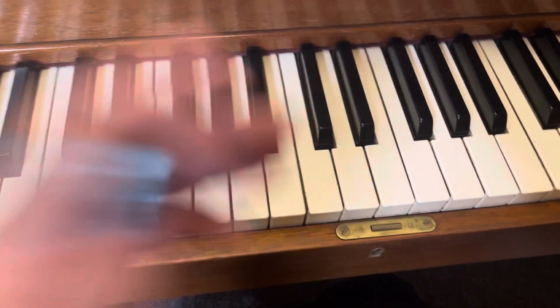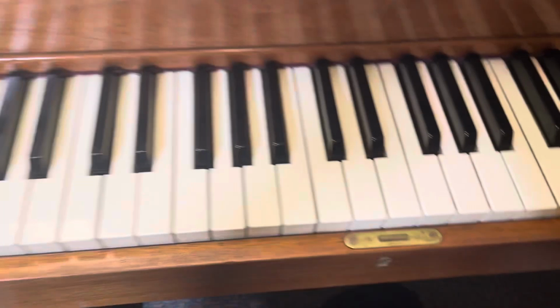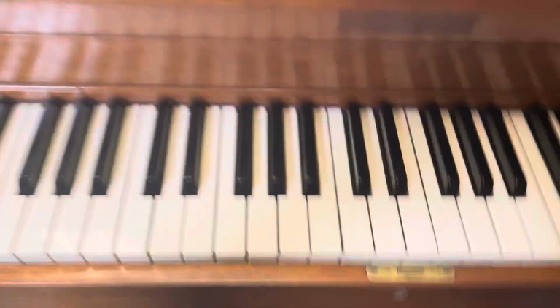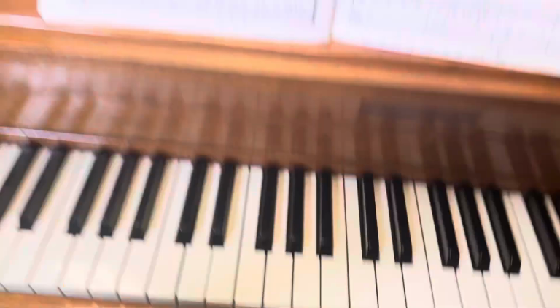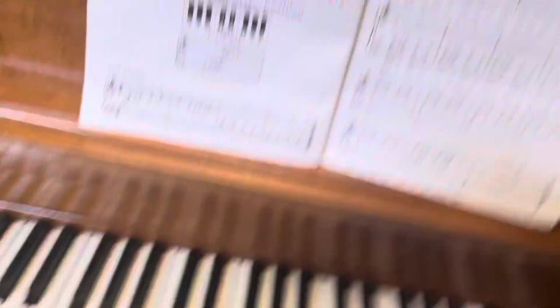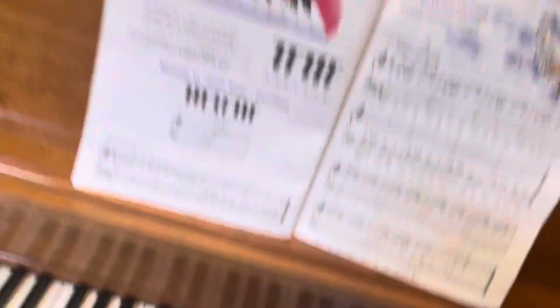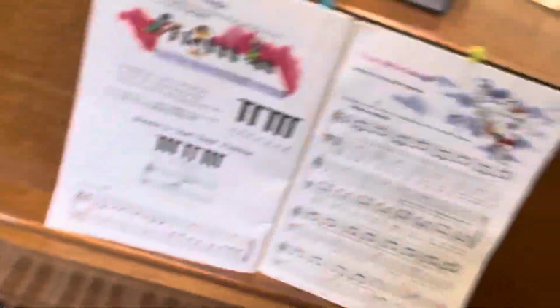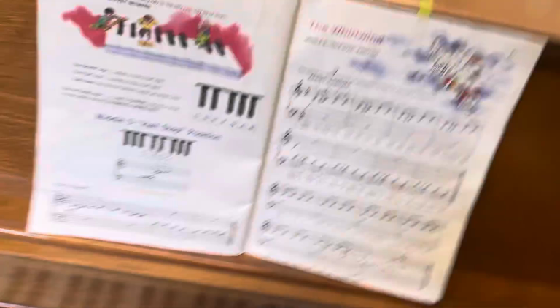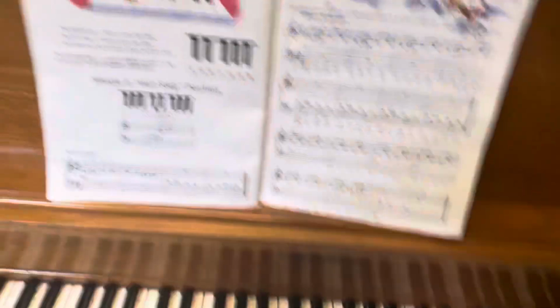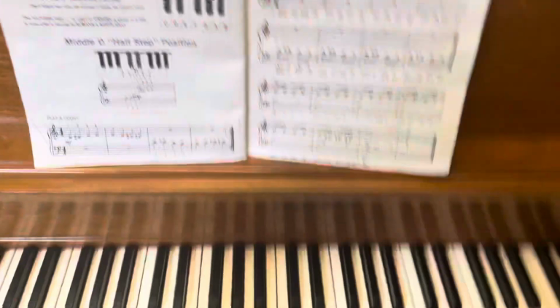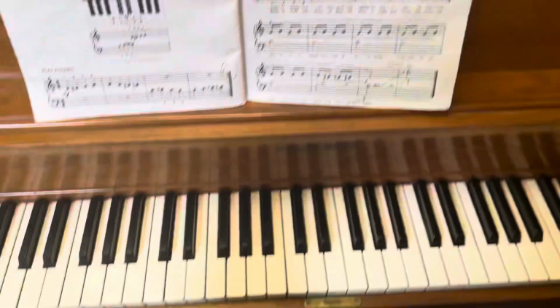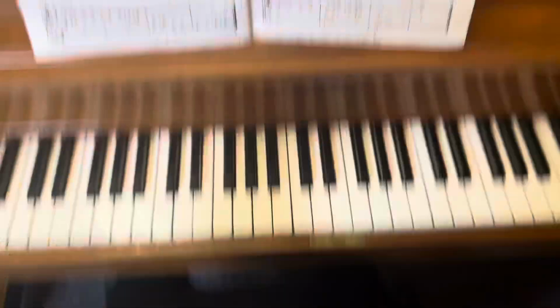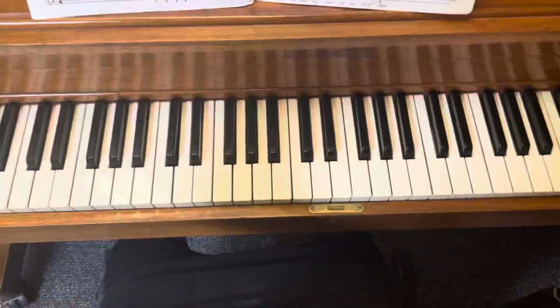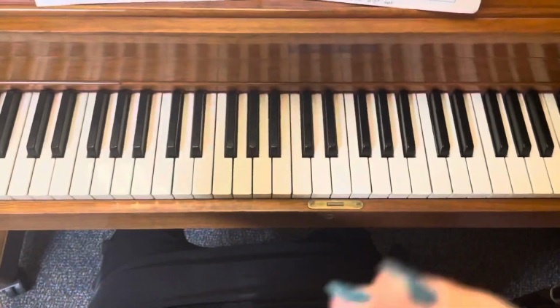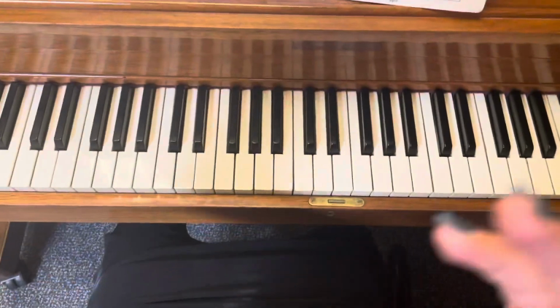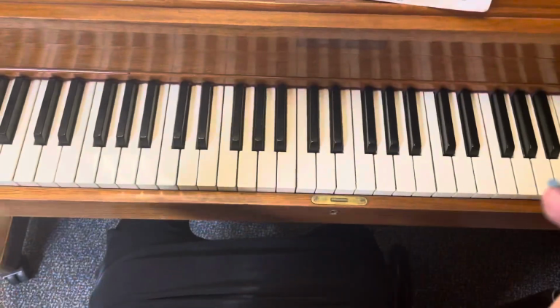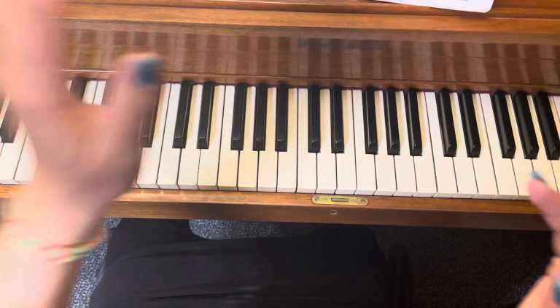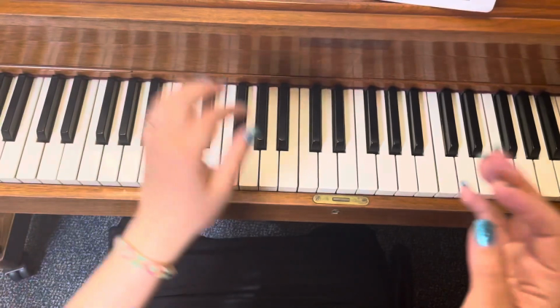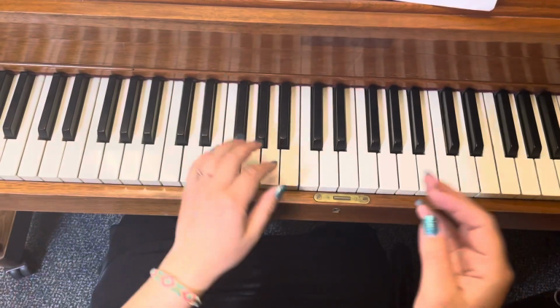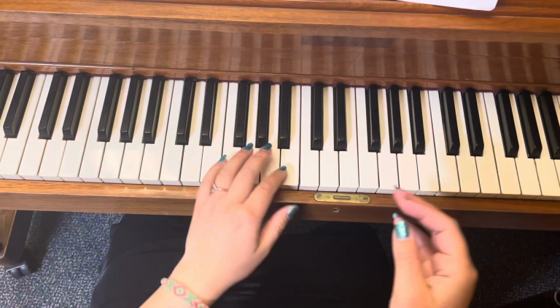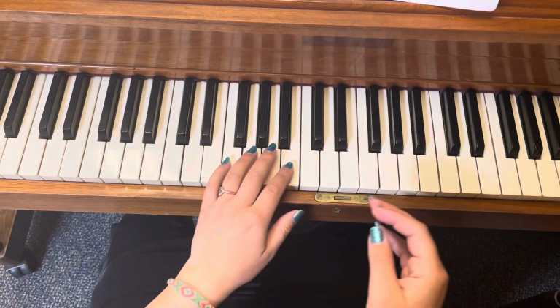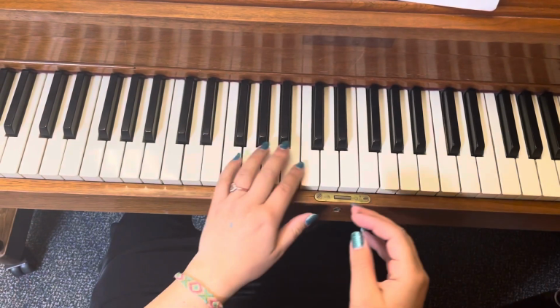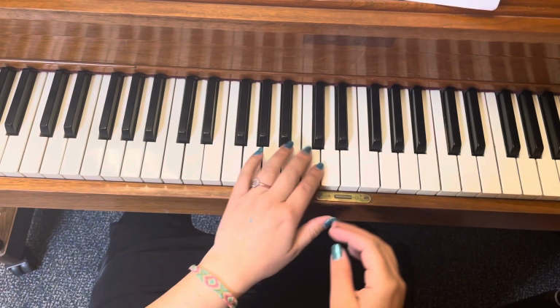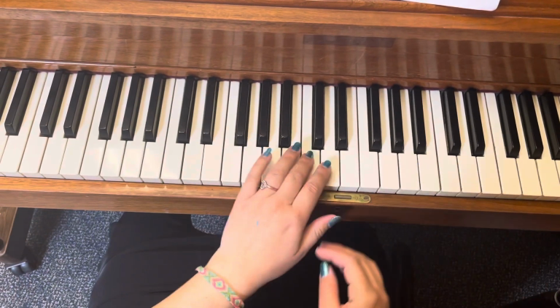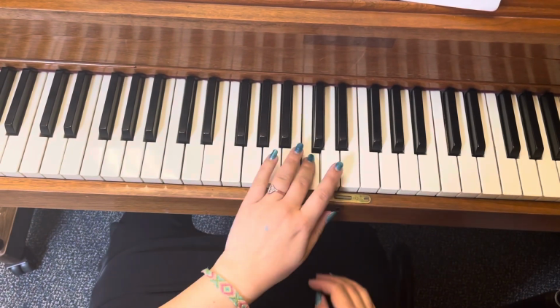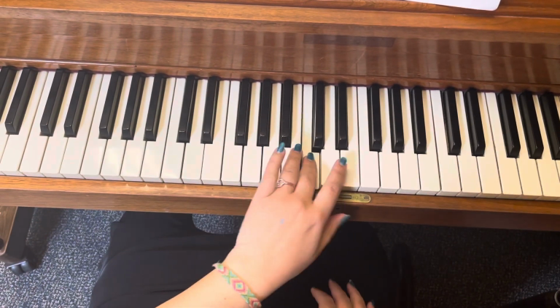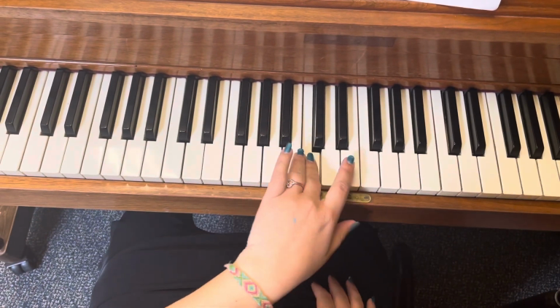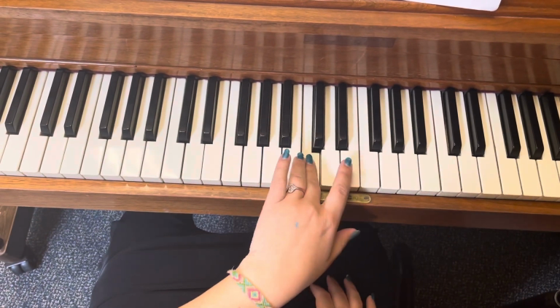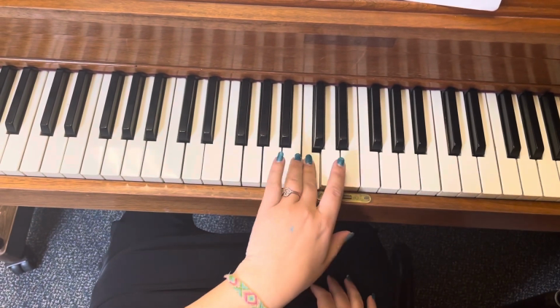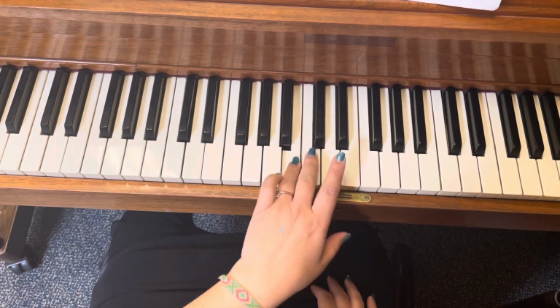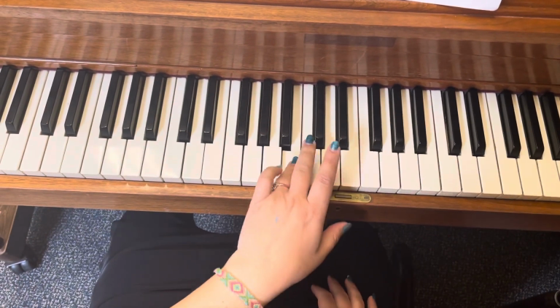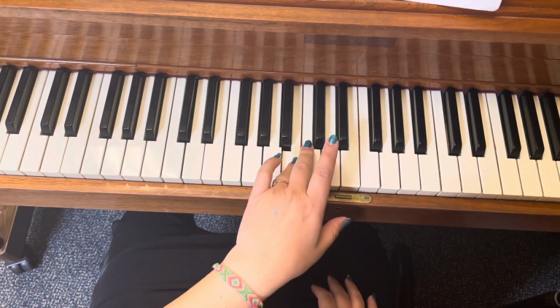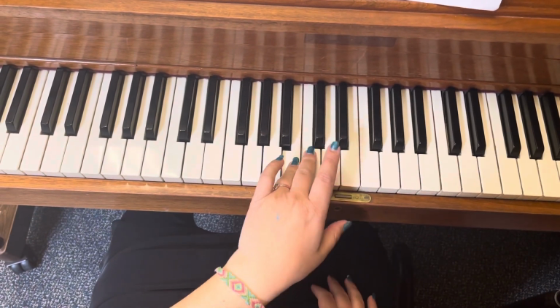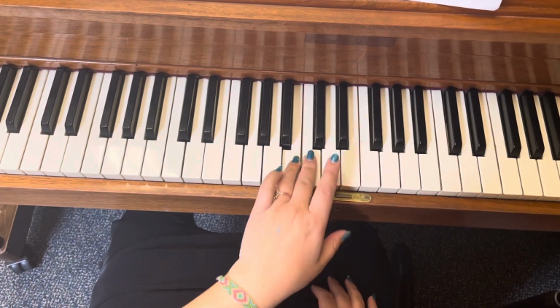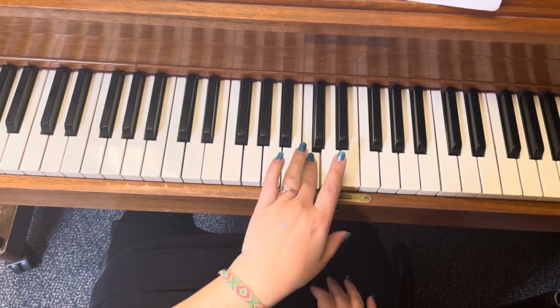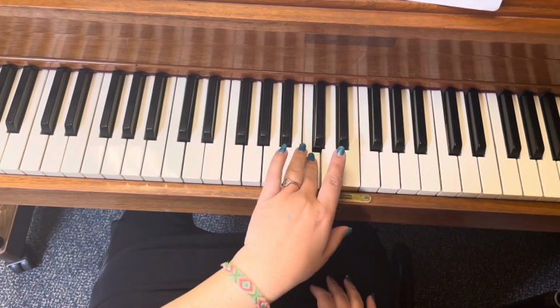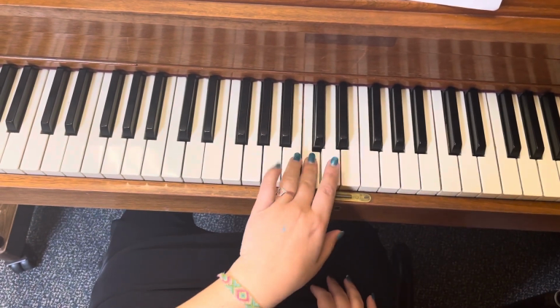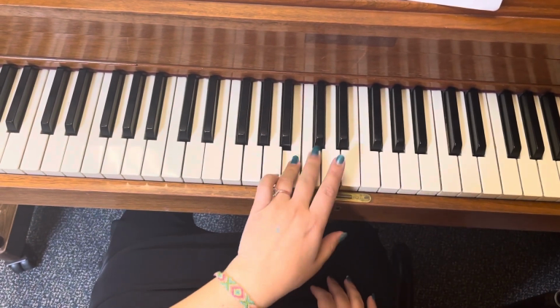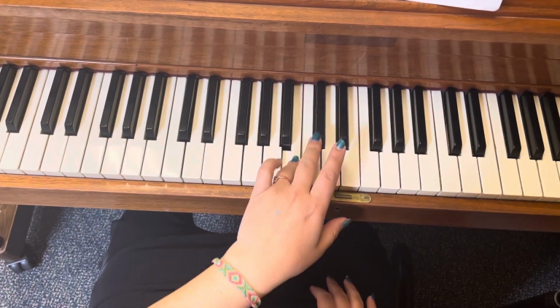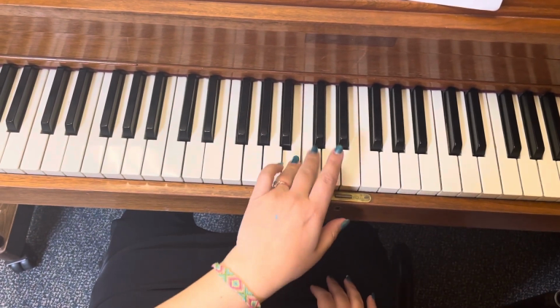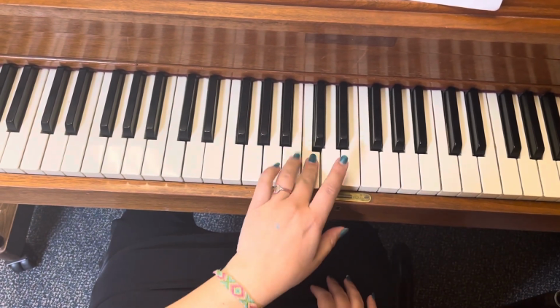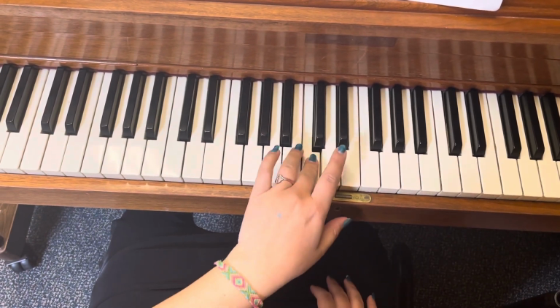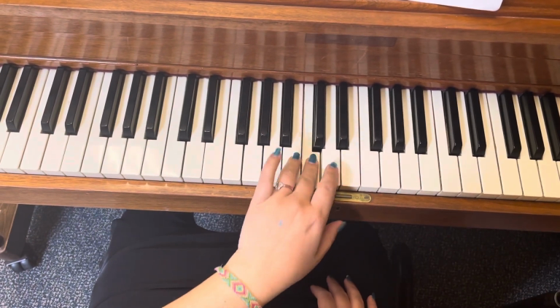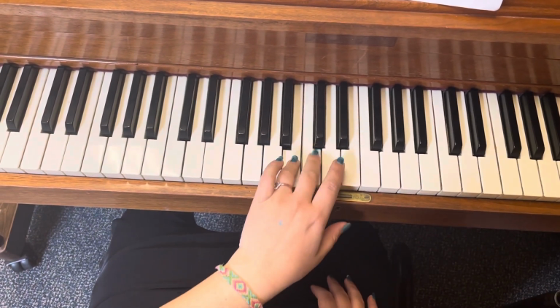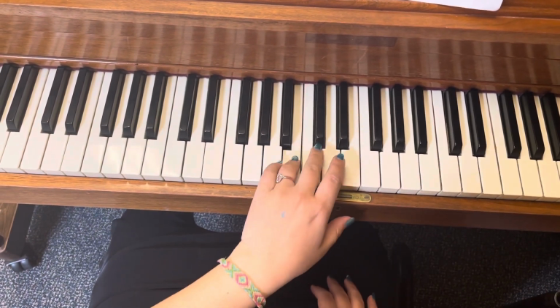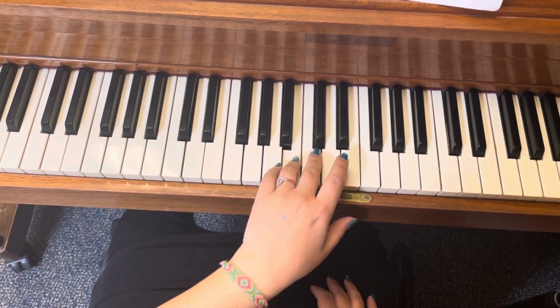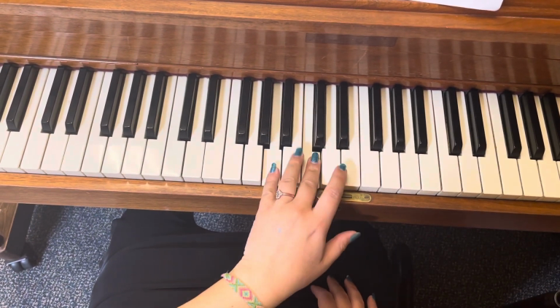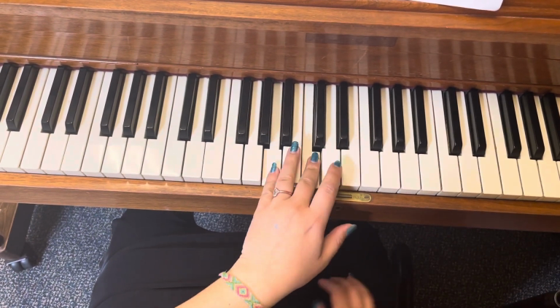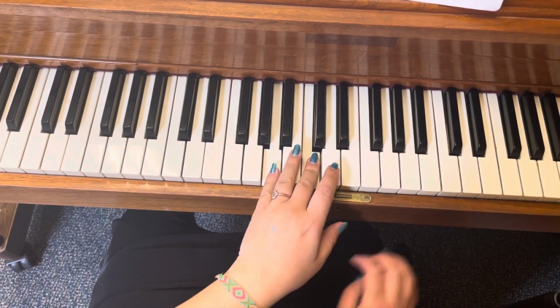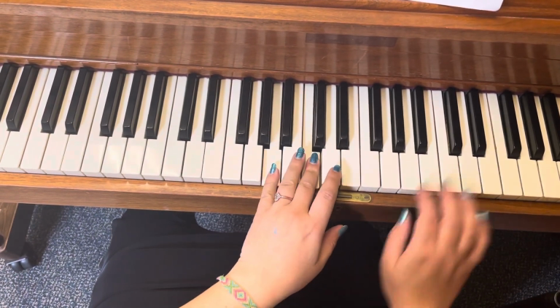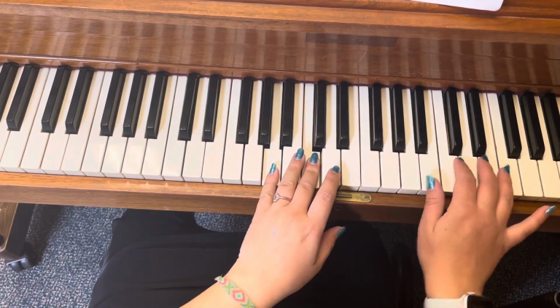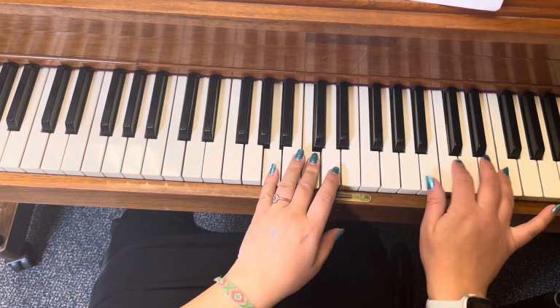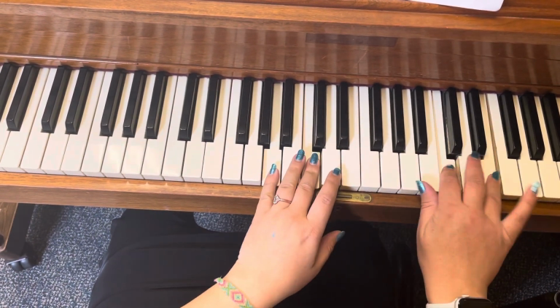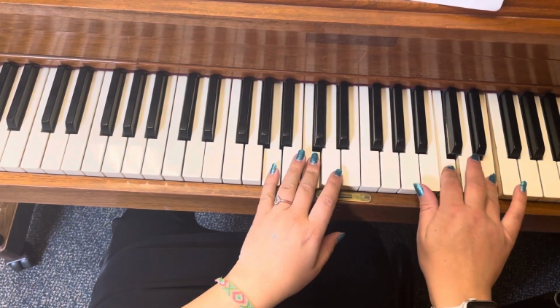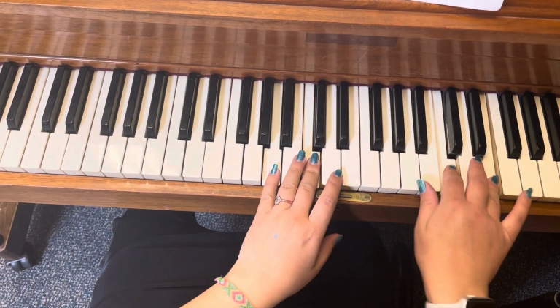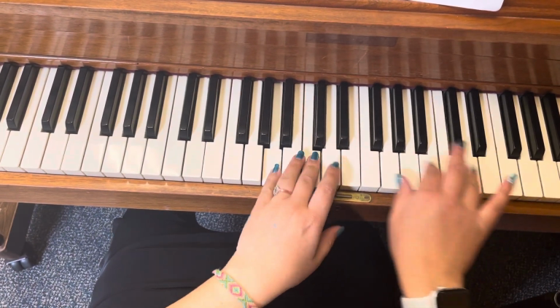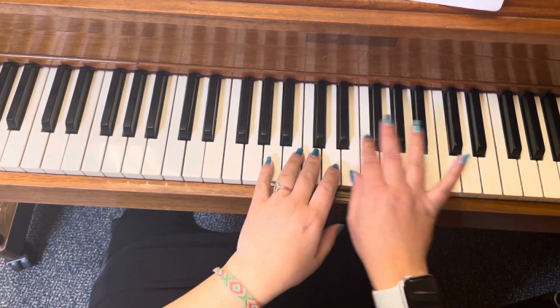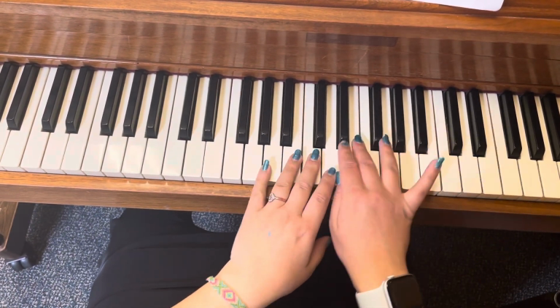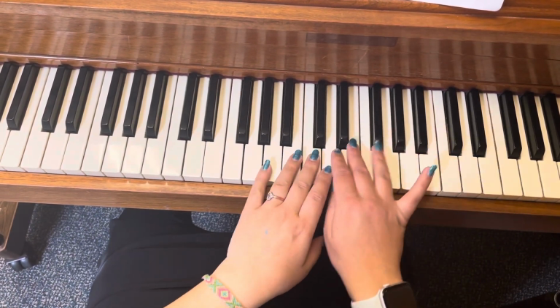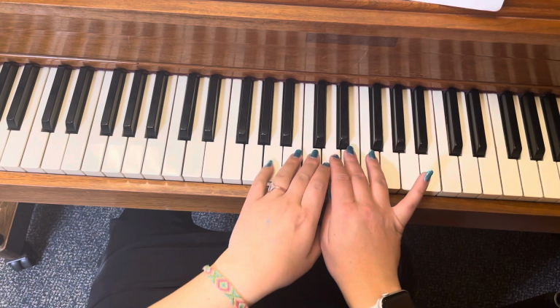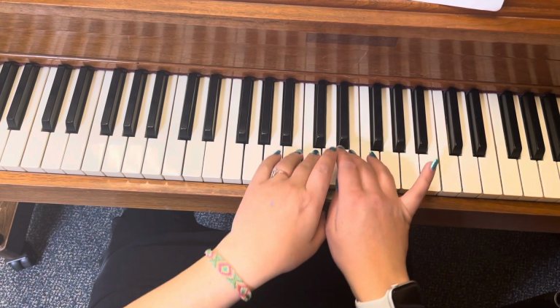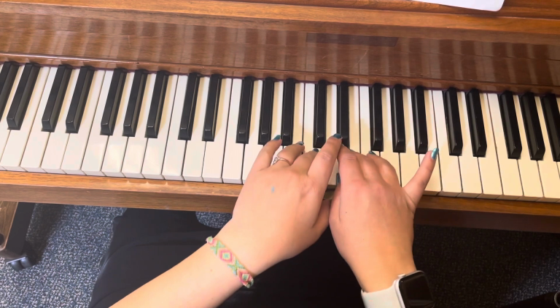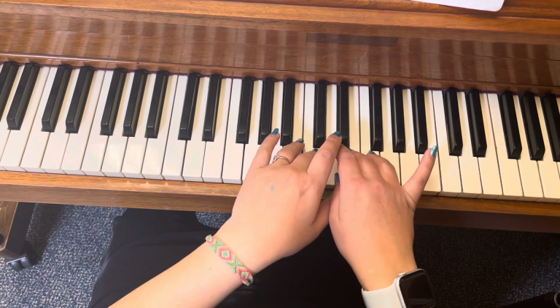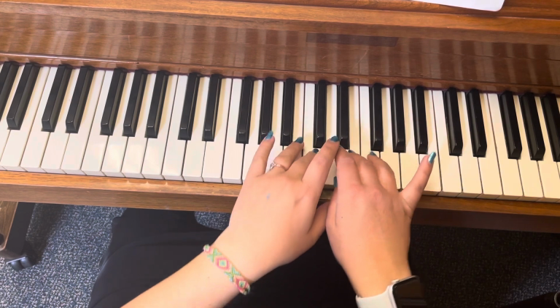And then what happens after that? Then we've got C, B, C, while the right hand plays.